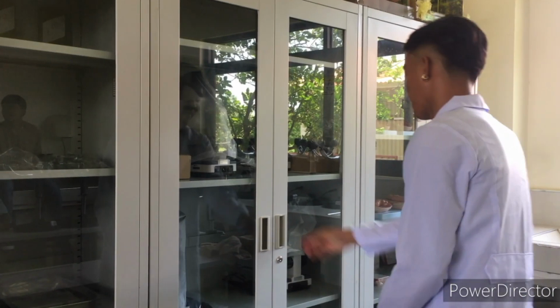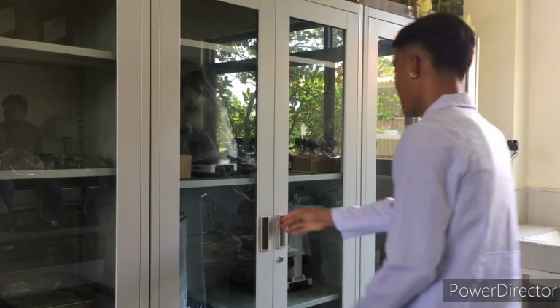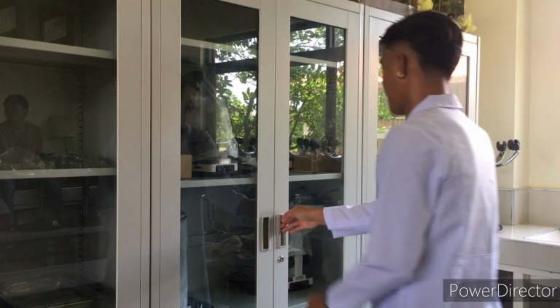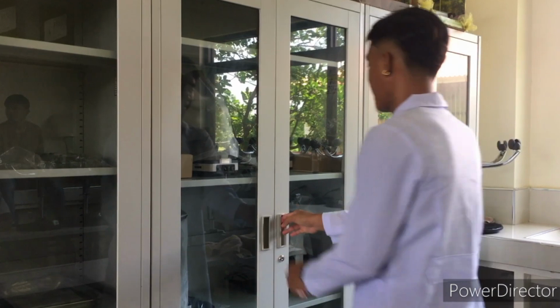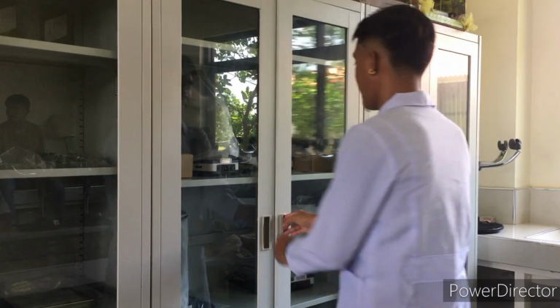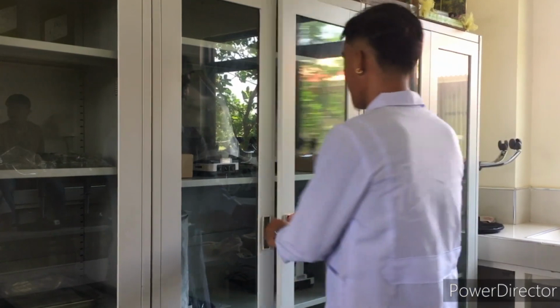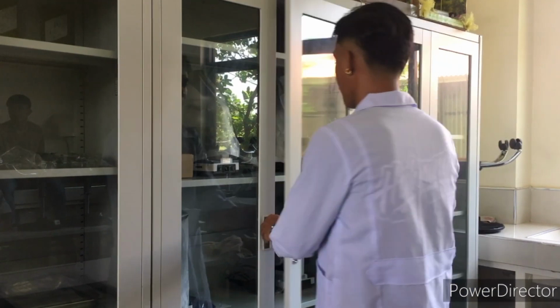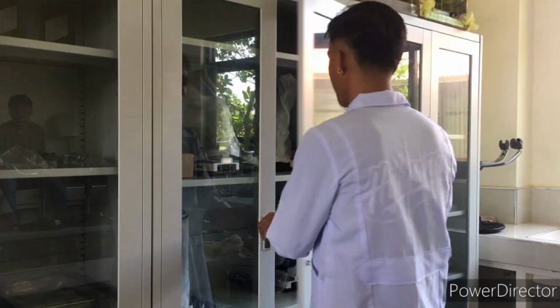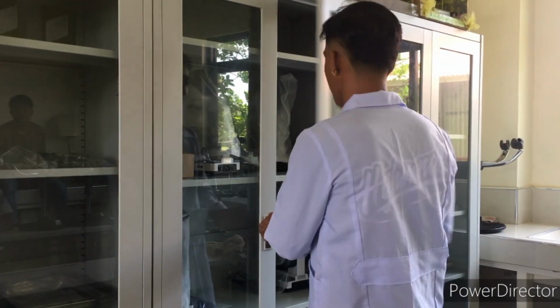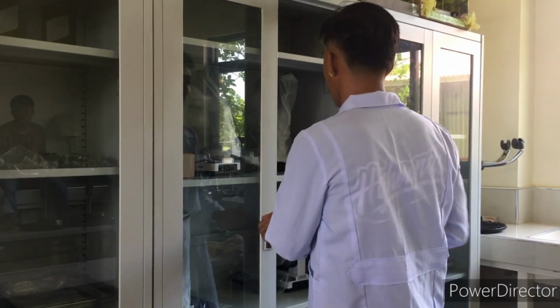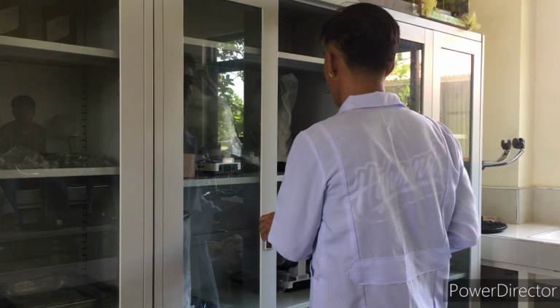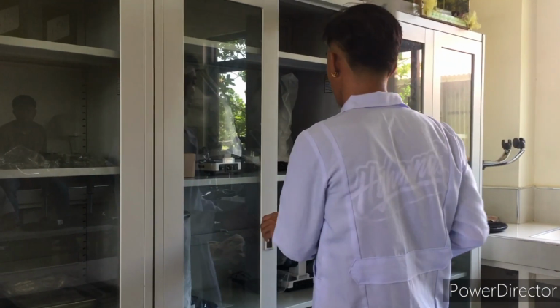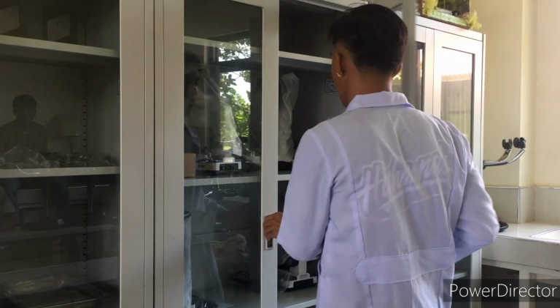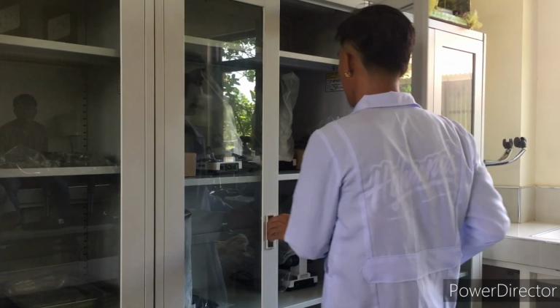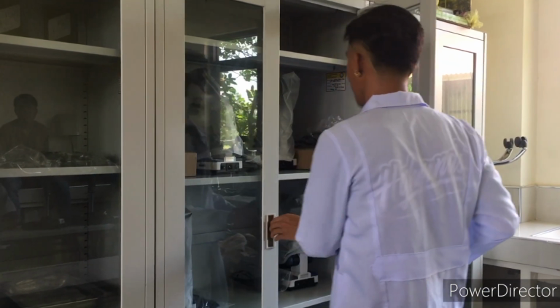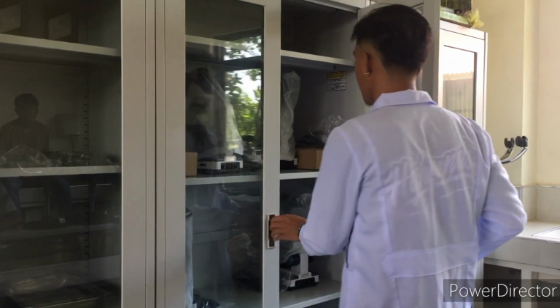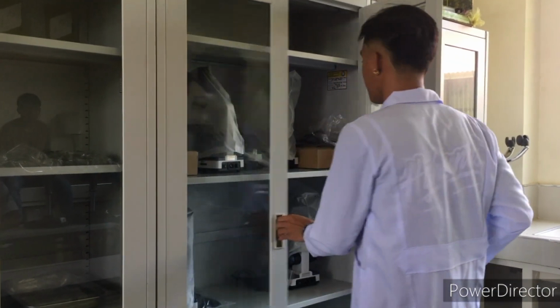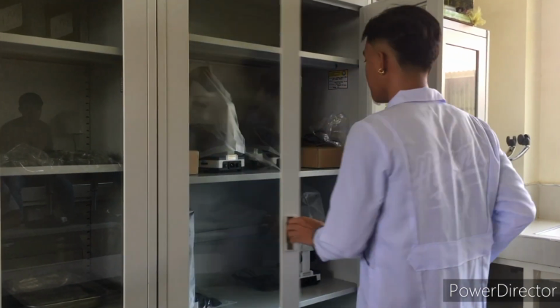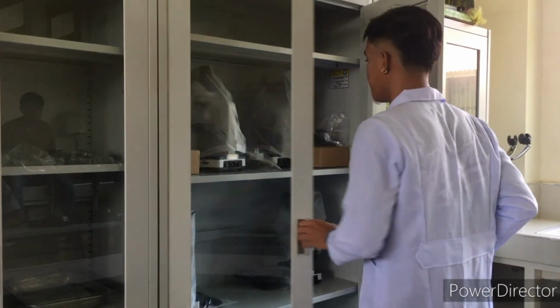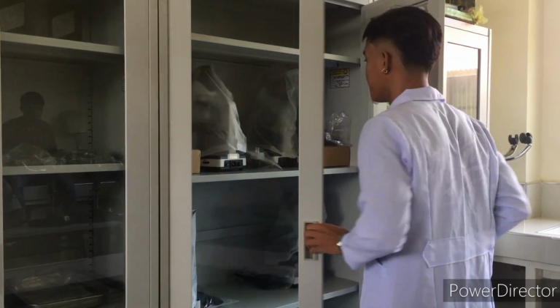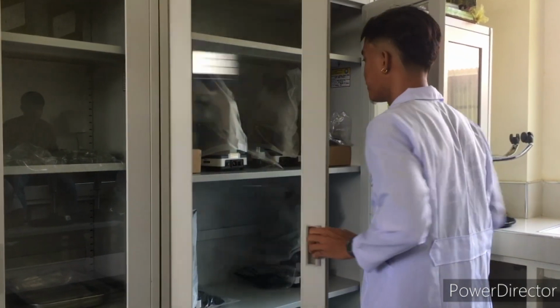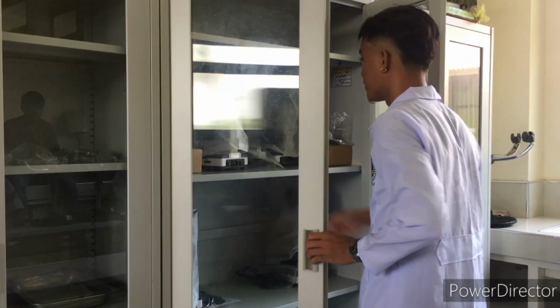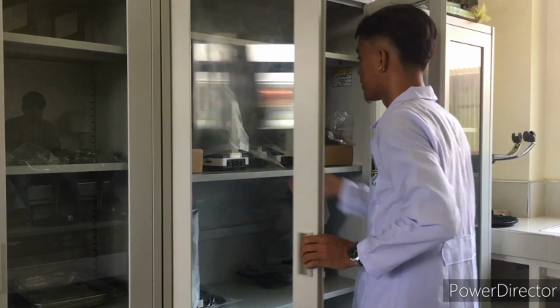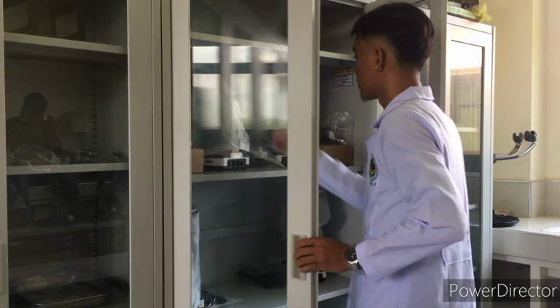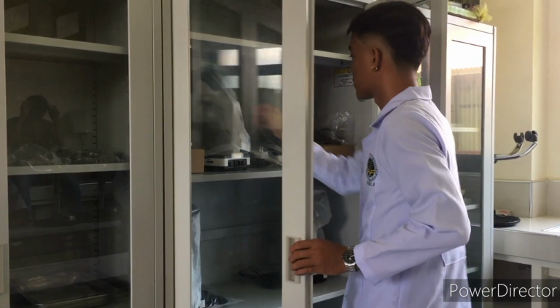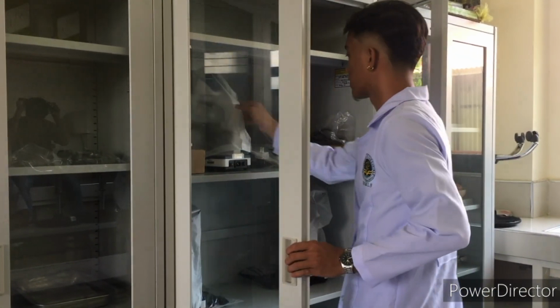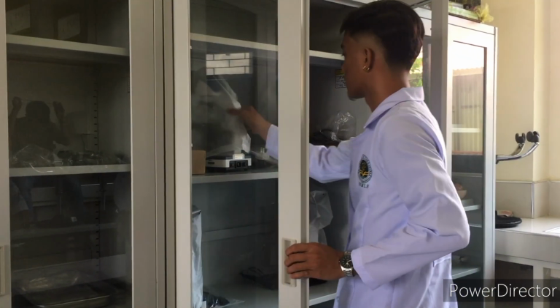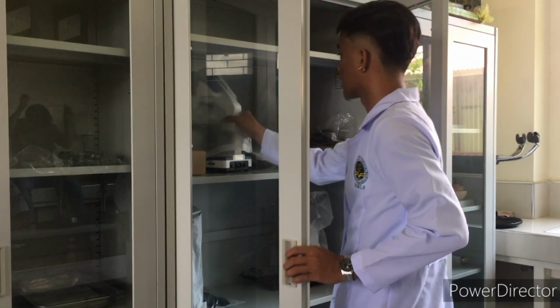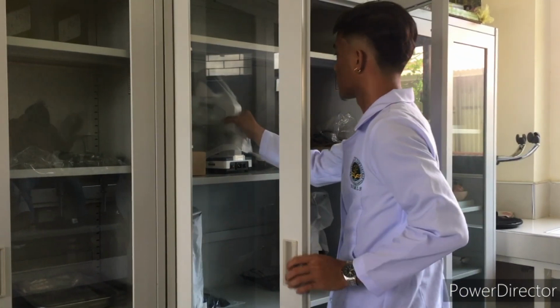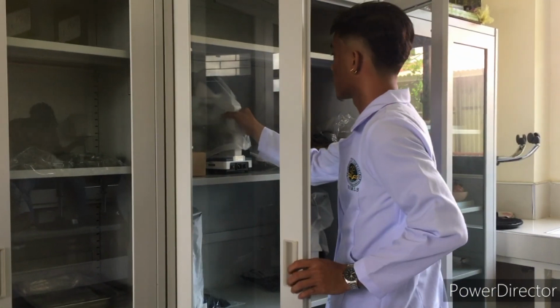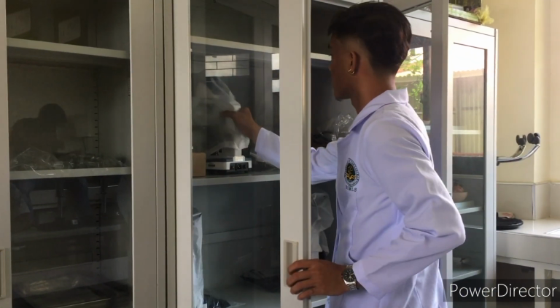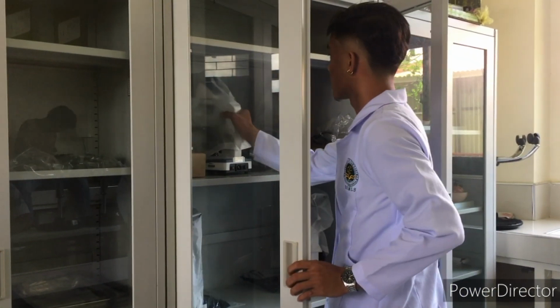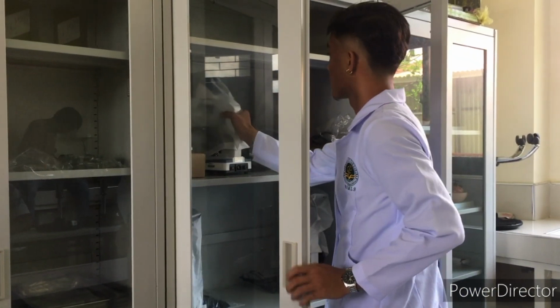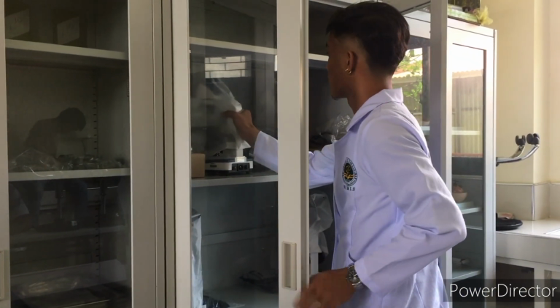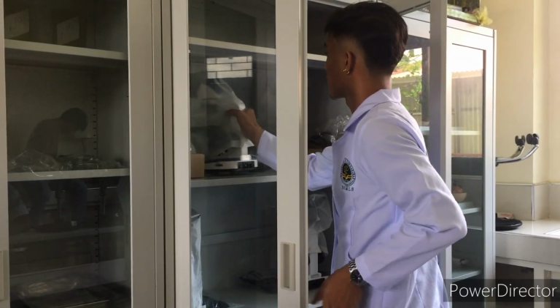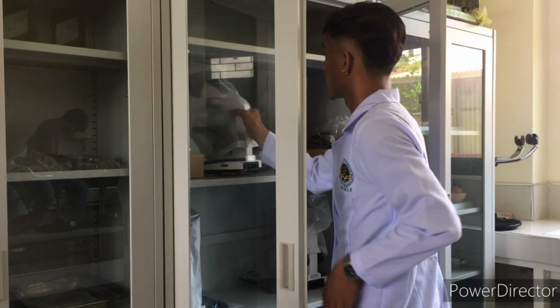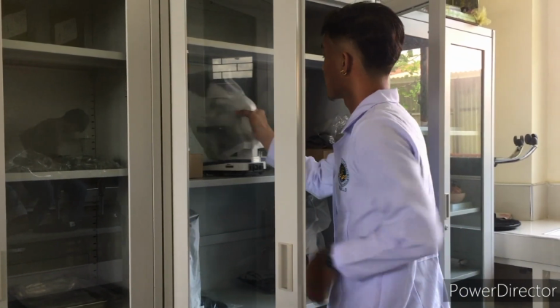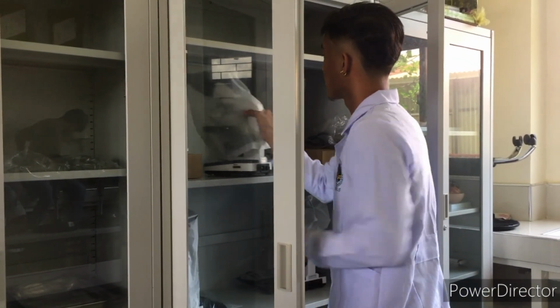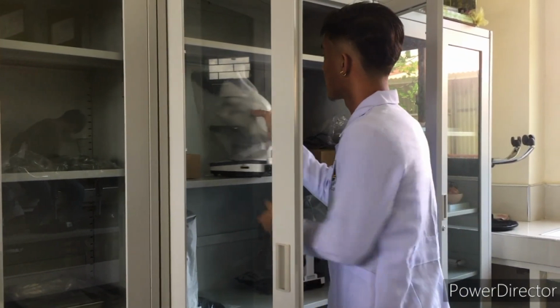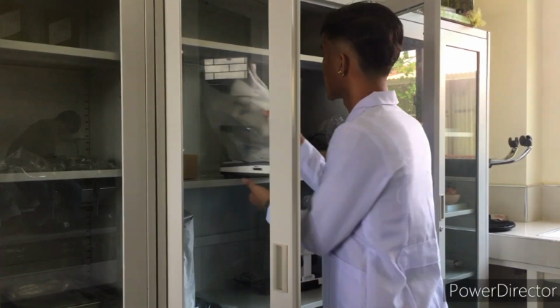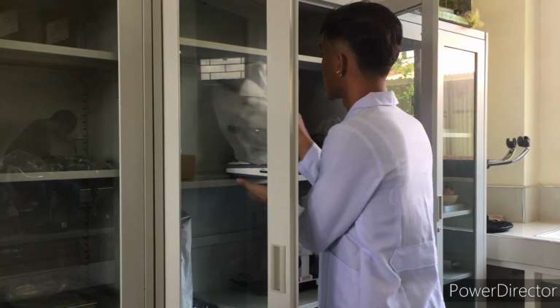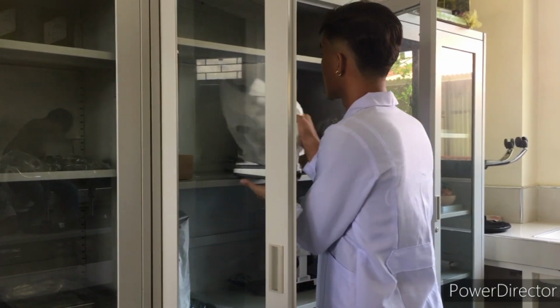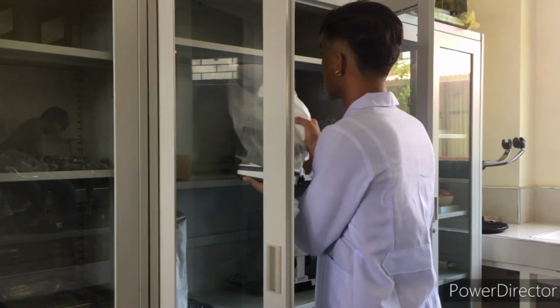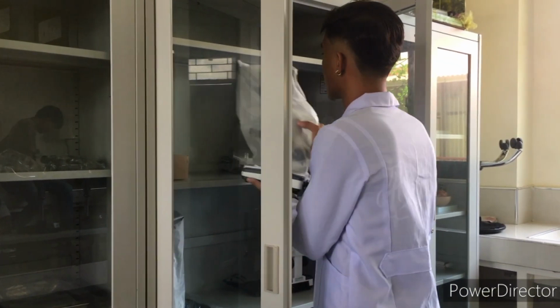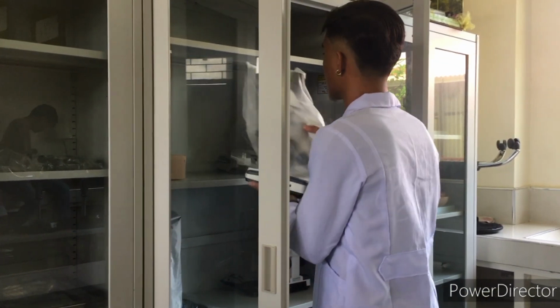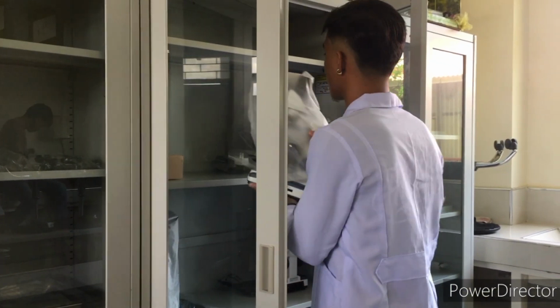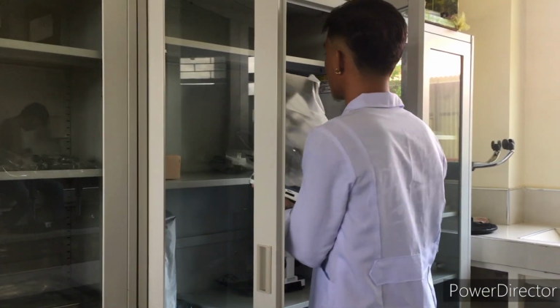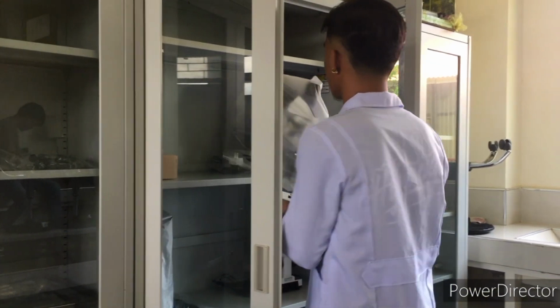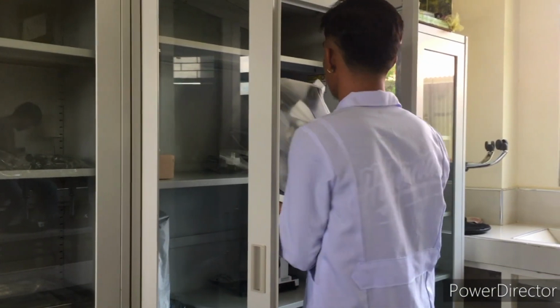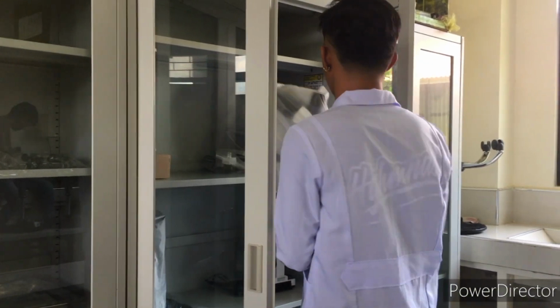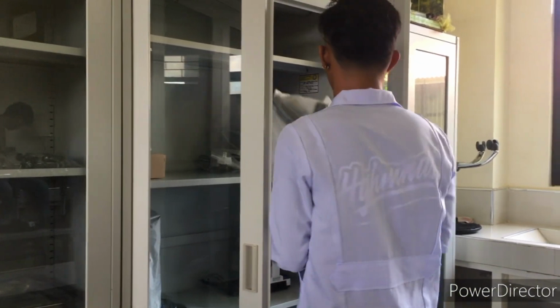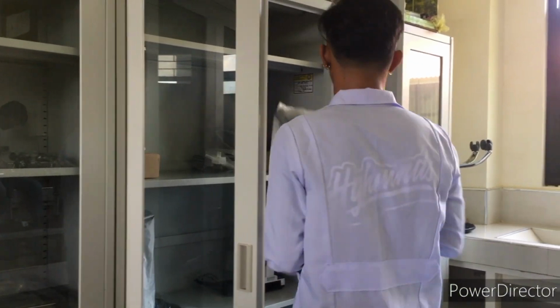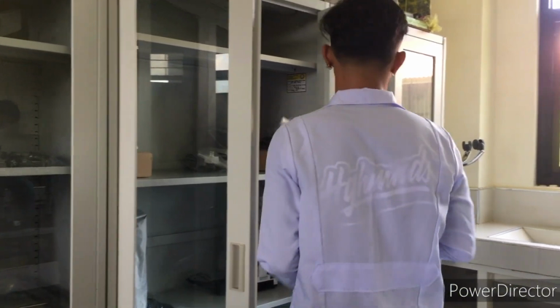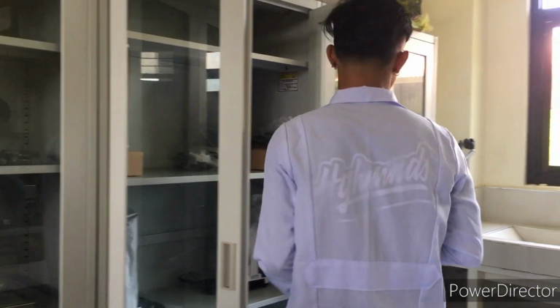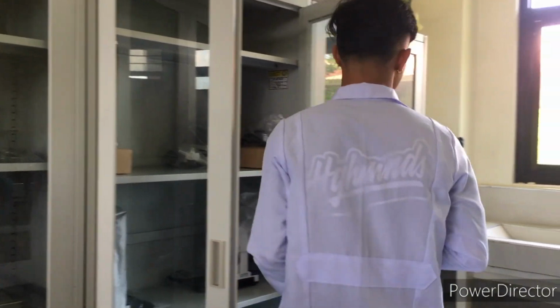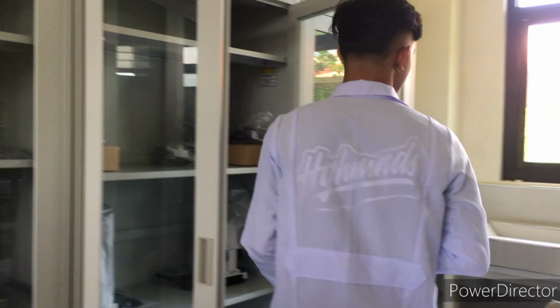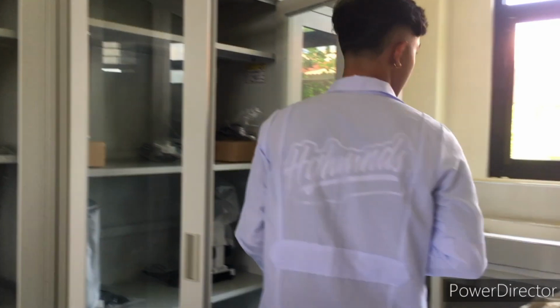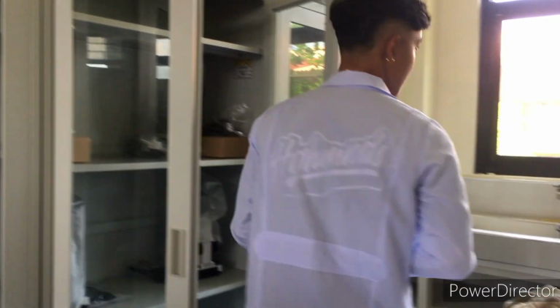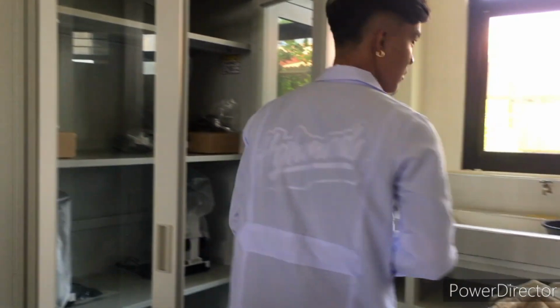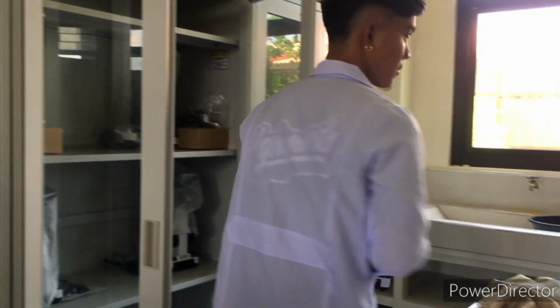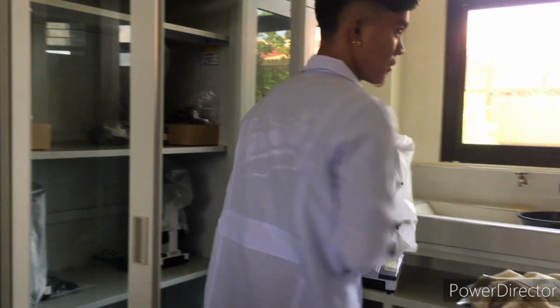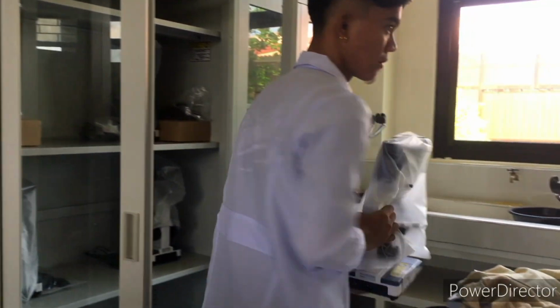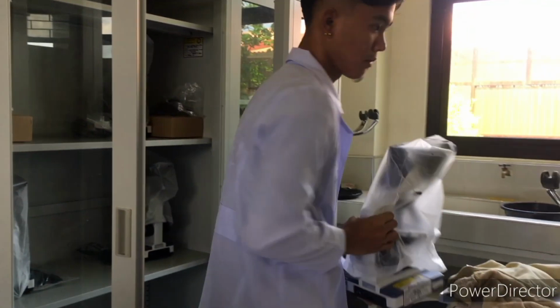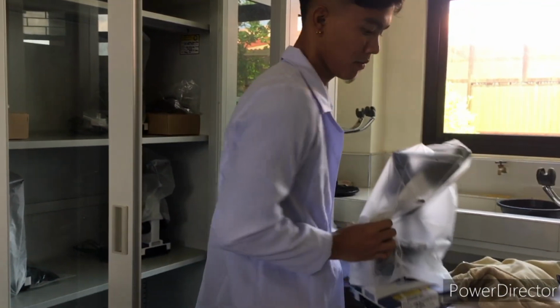Today, we are going to conduct our laboratory activity, which is entitled the cork cell.